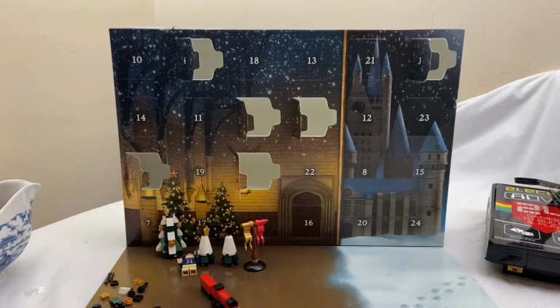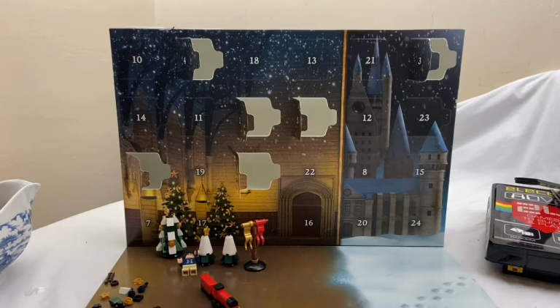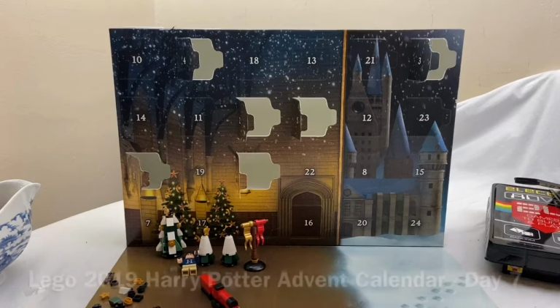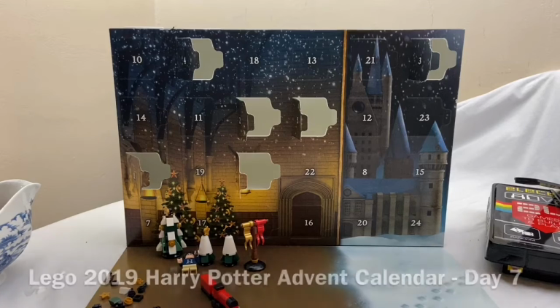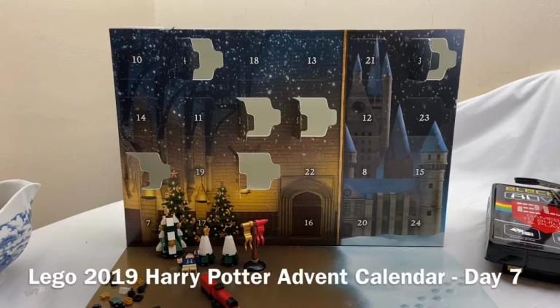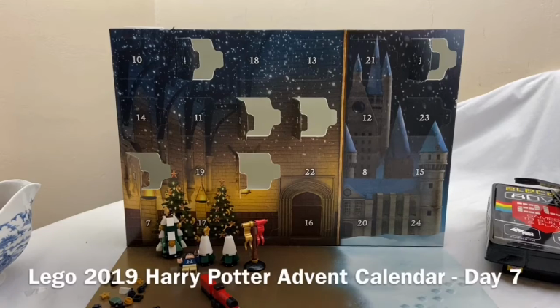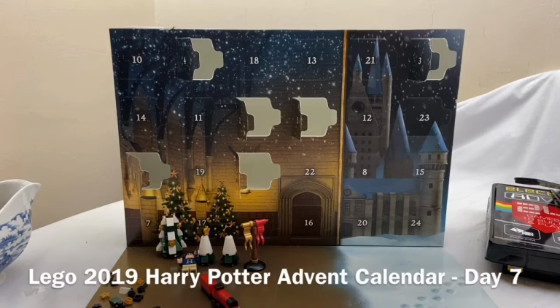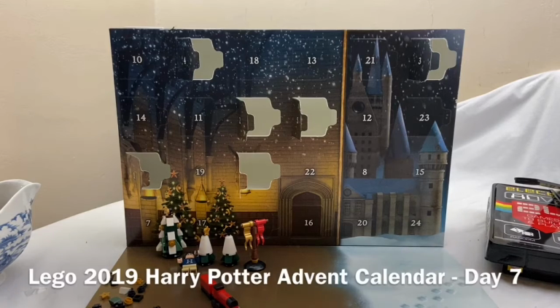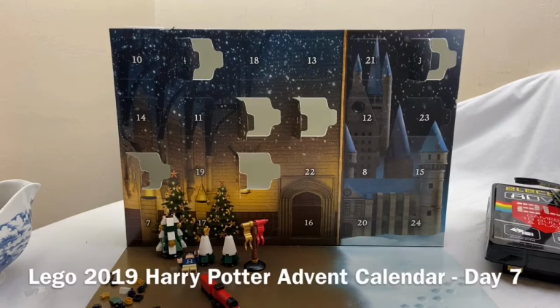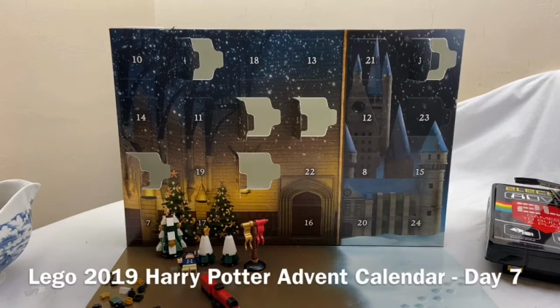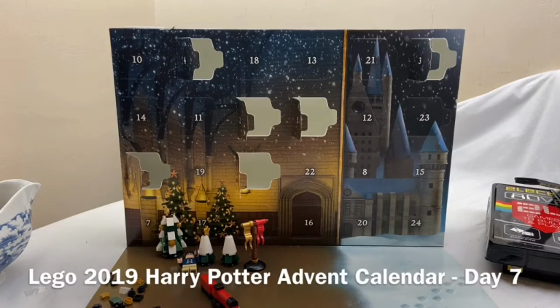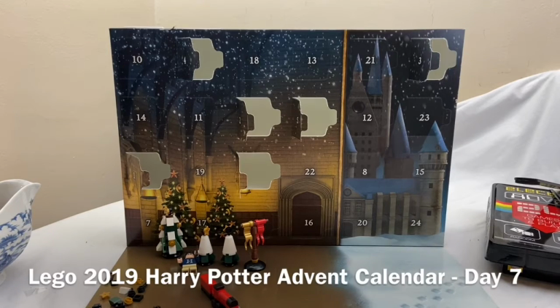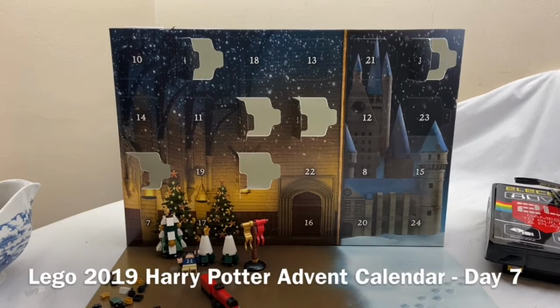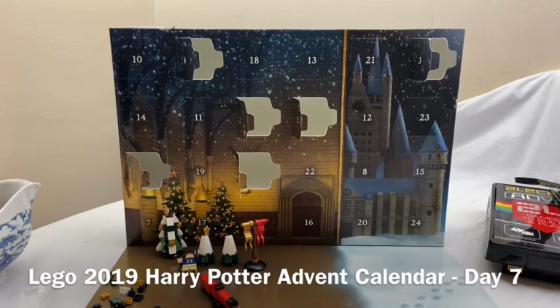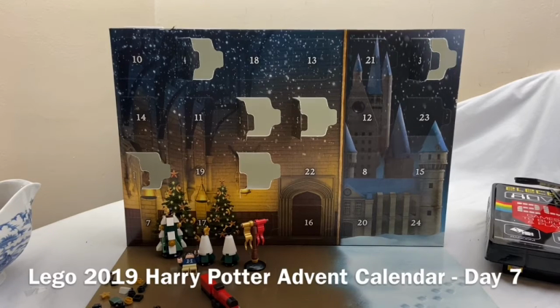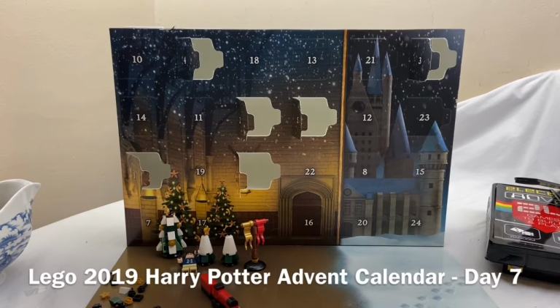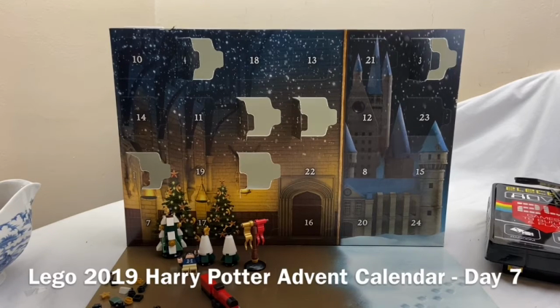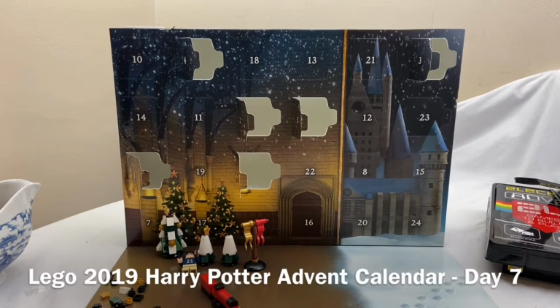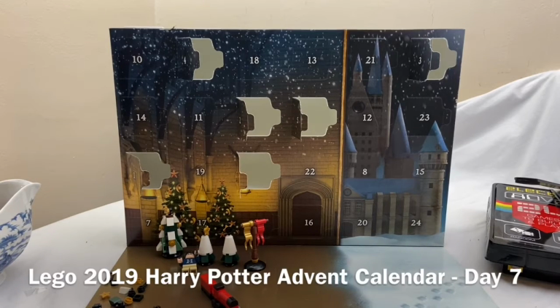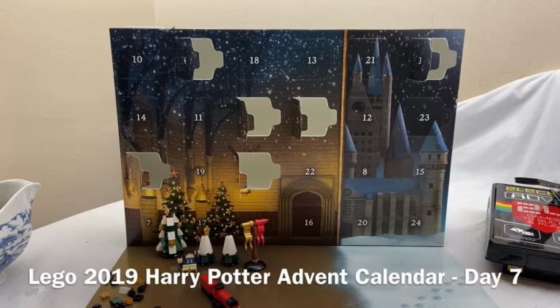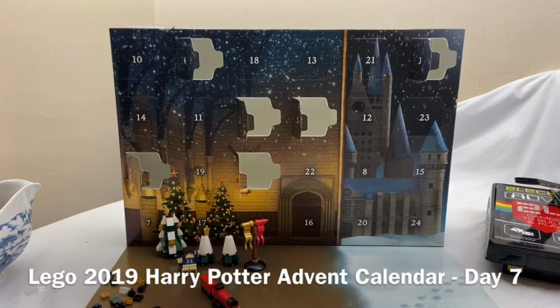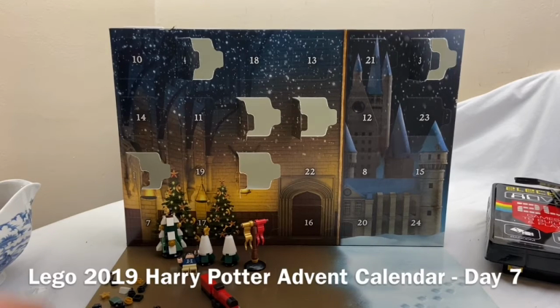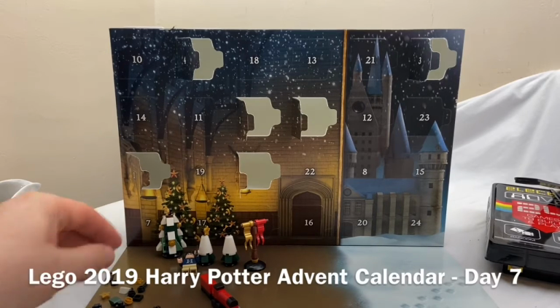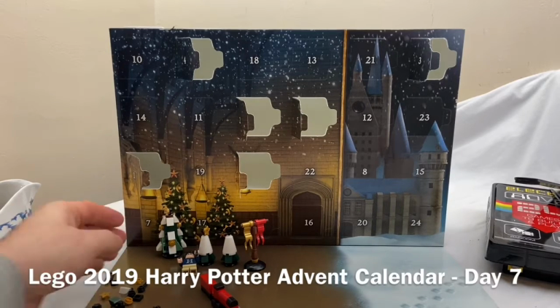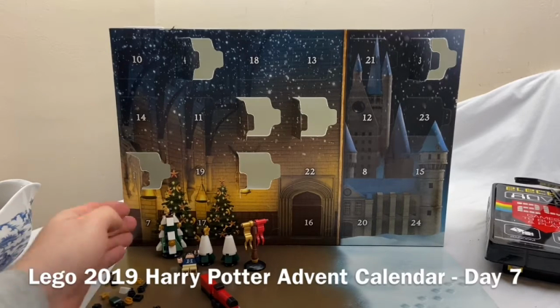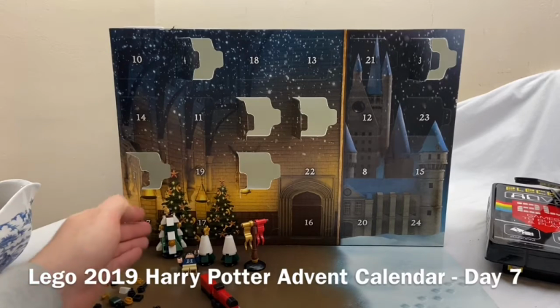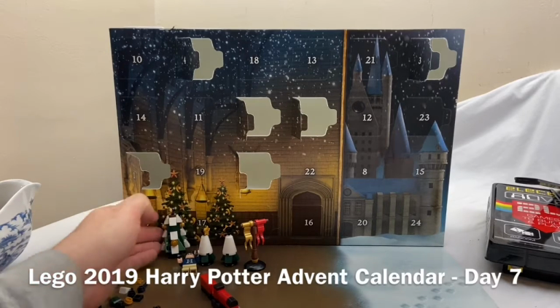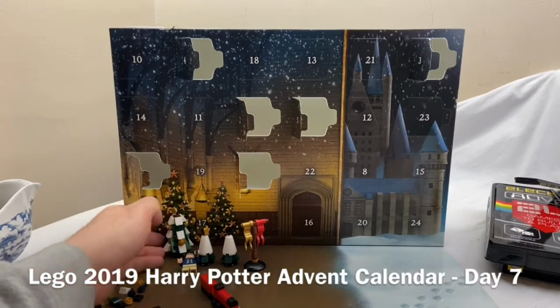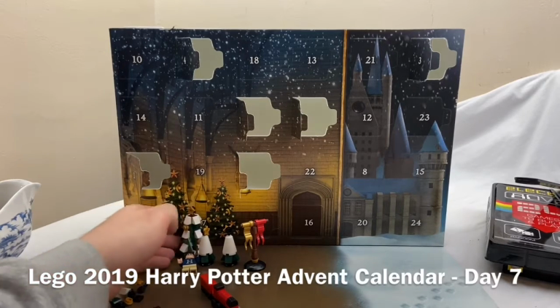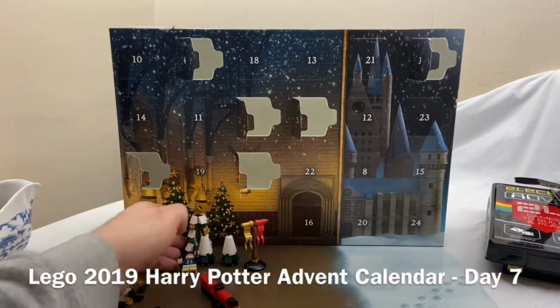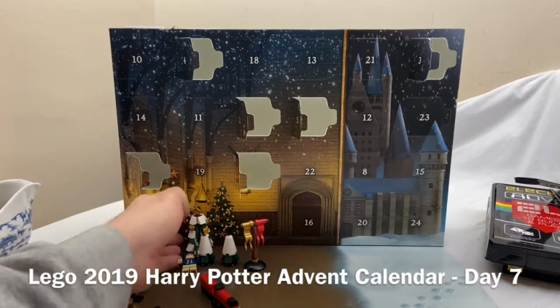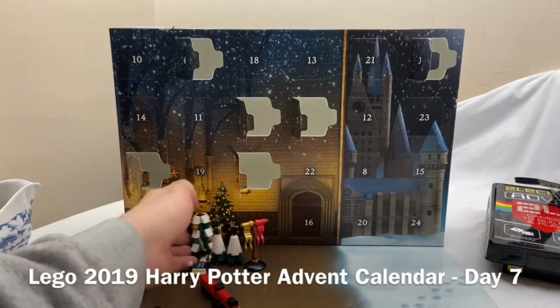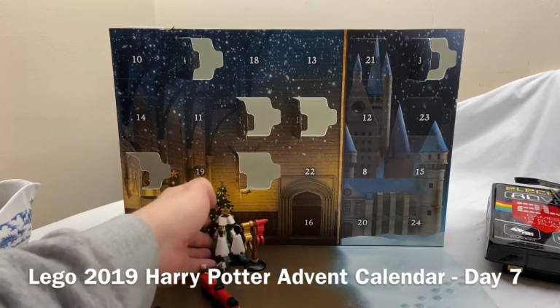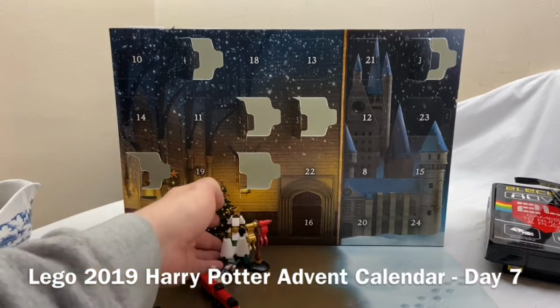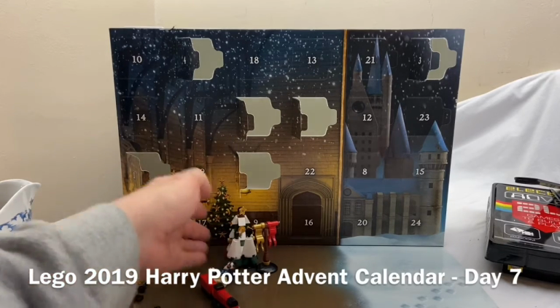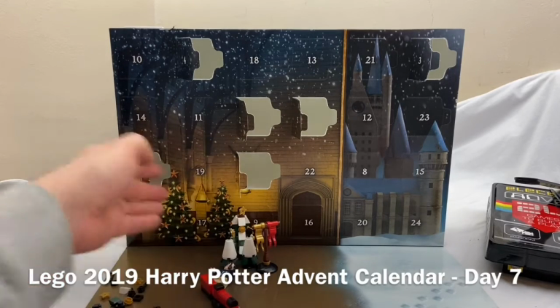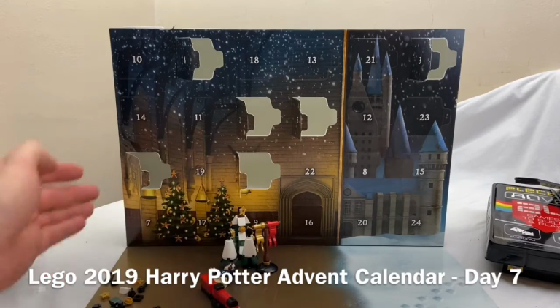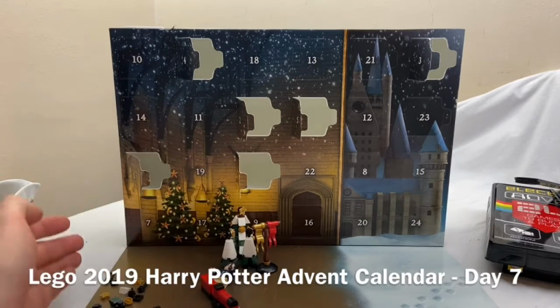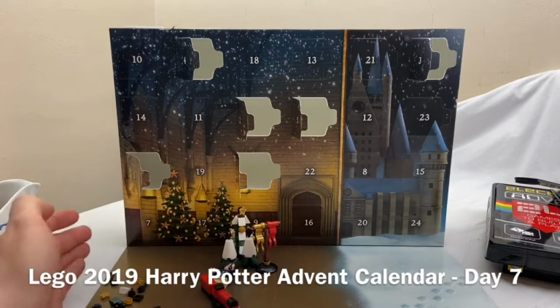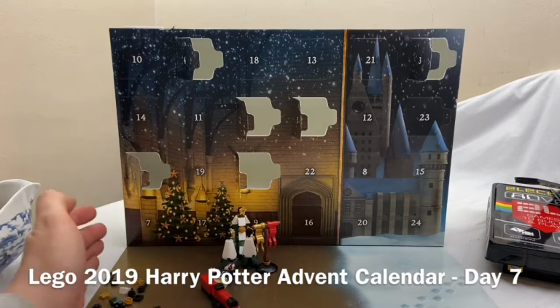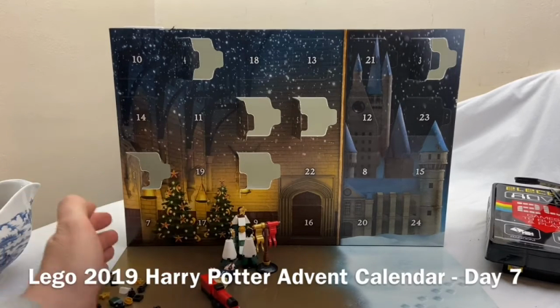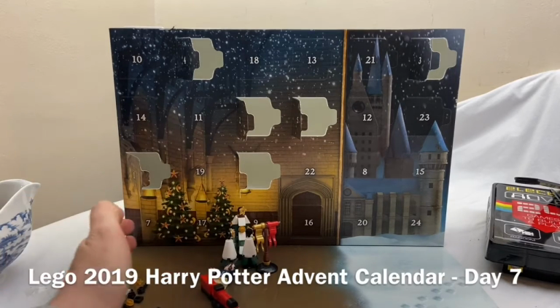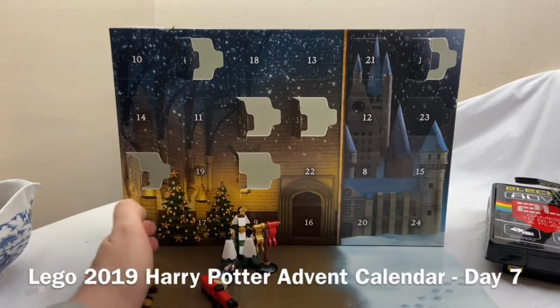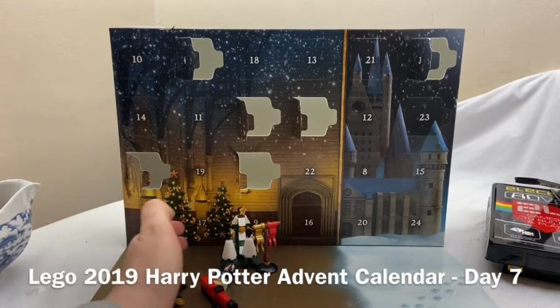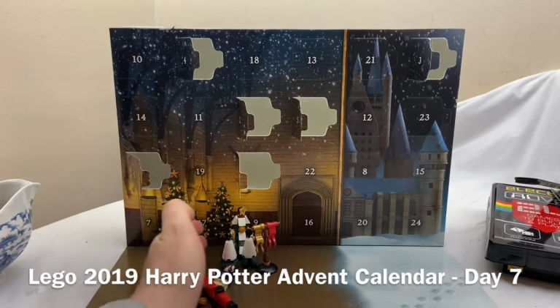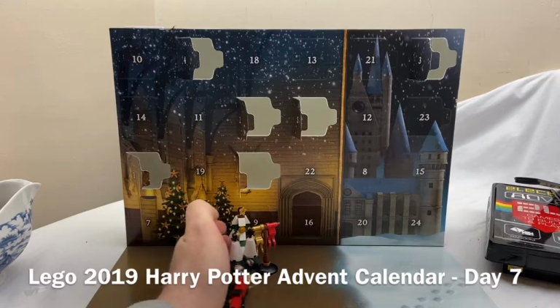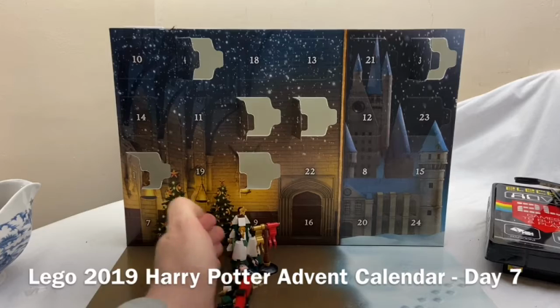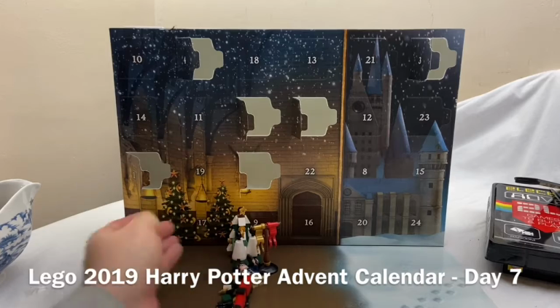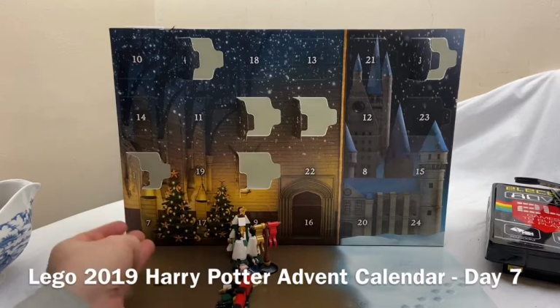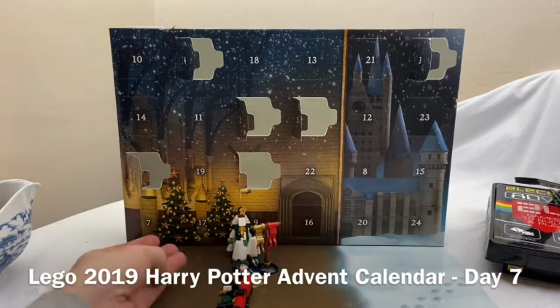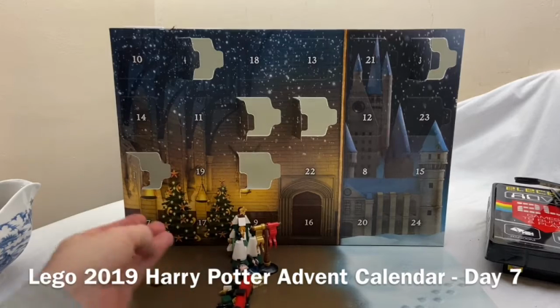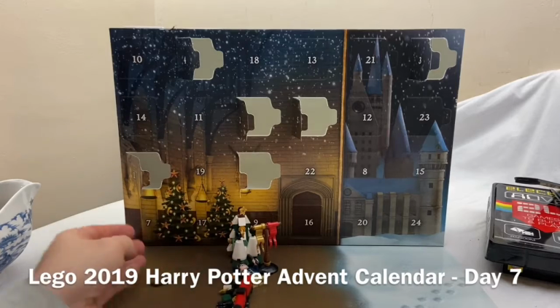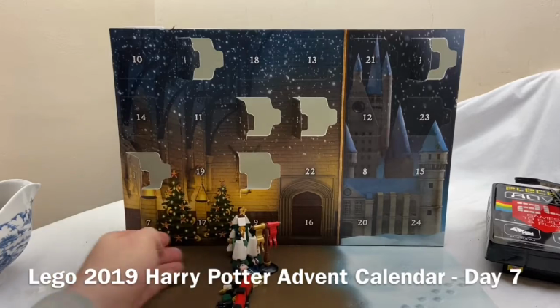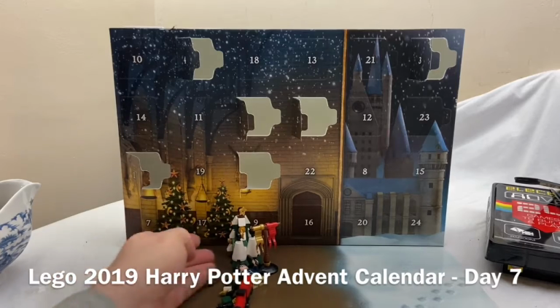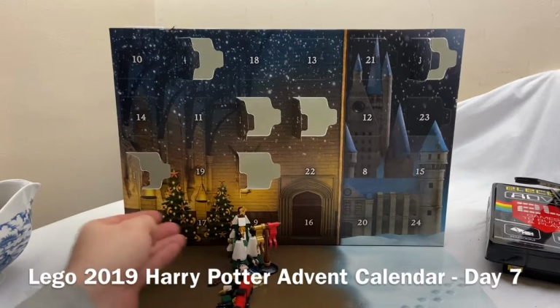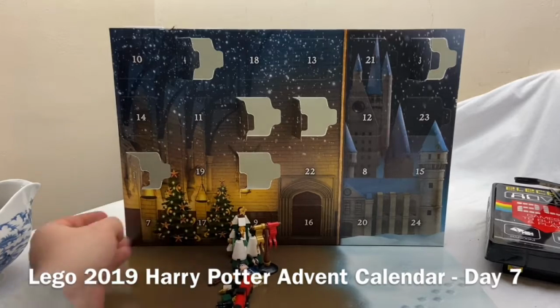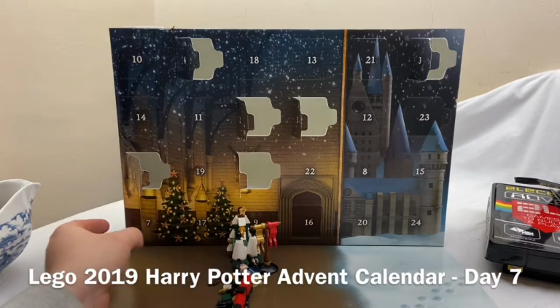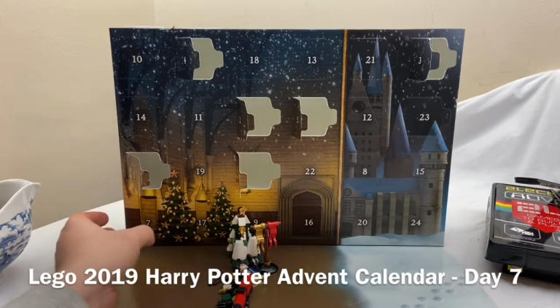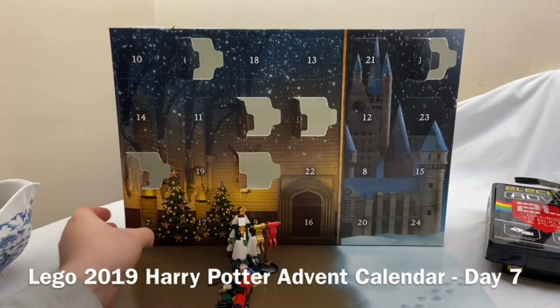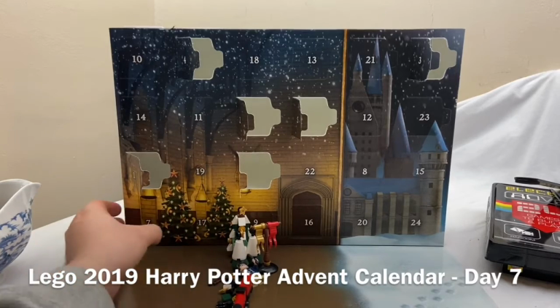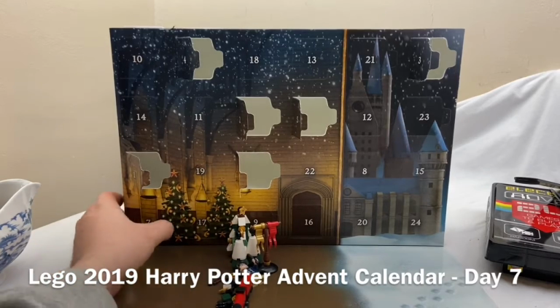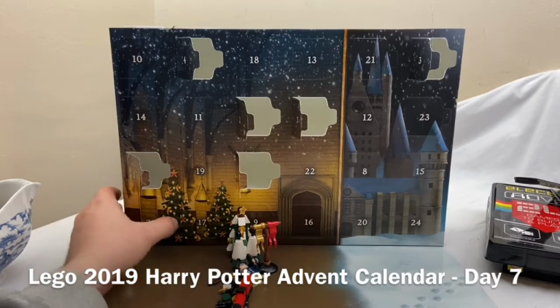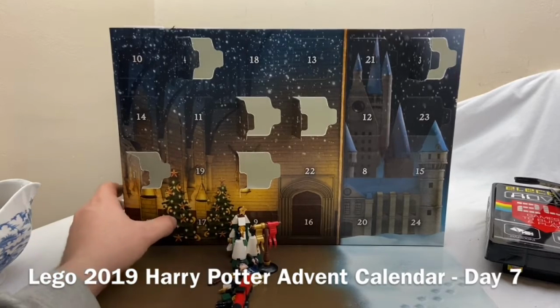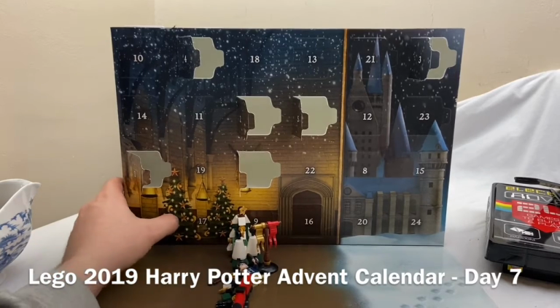Hello, it's day seven, so let's see what we have under the door today. Door seven's hiding under there, so we'll just move everything out of the way.